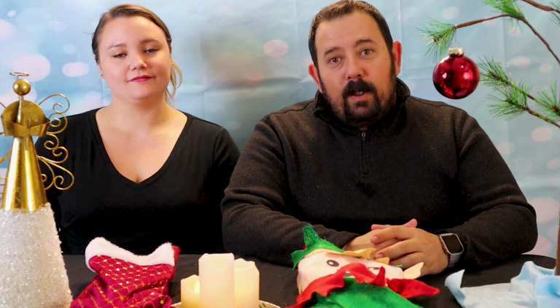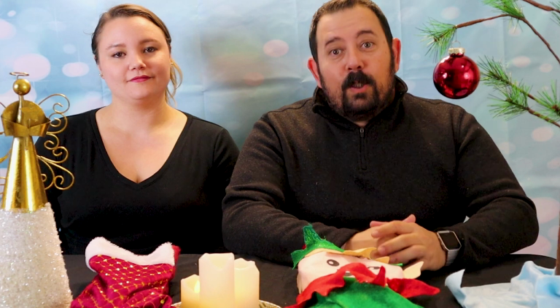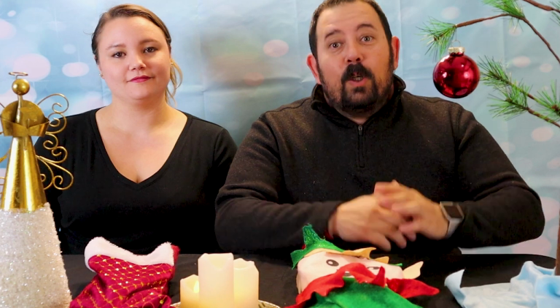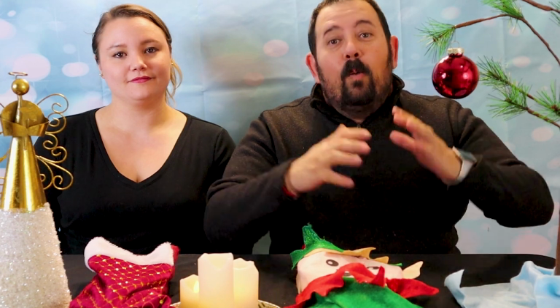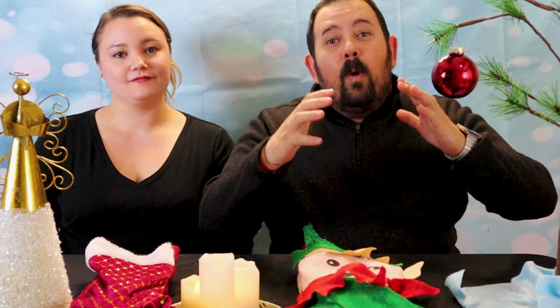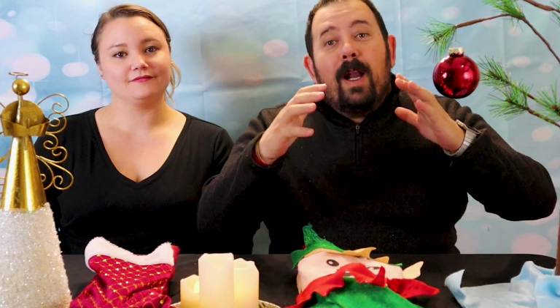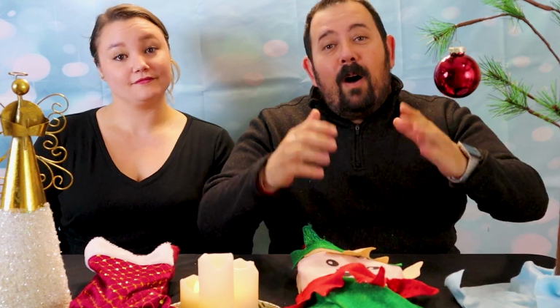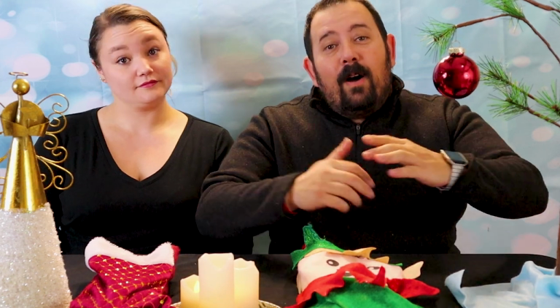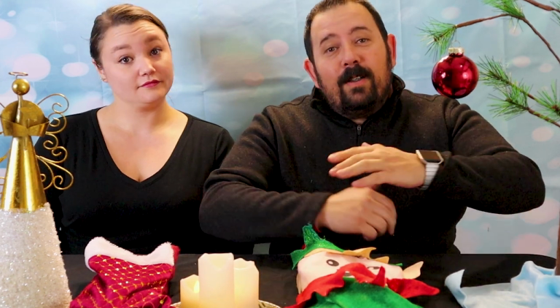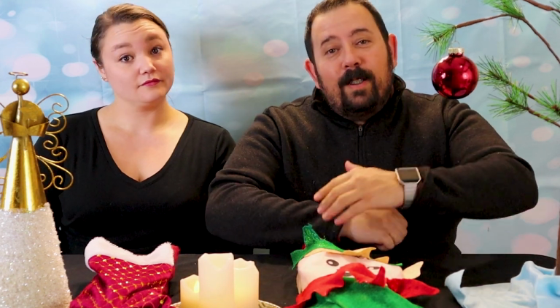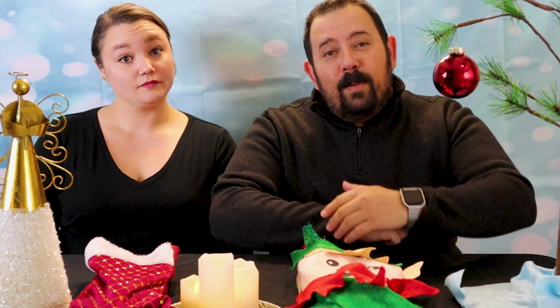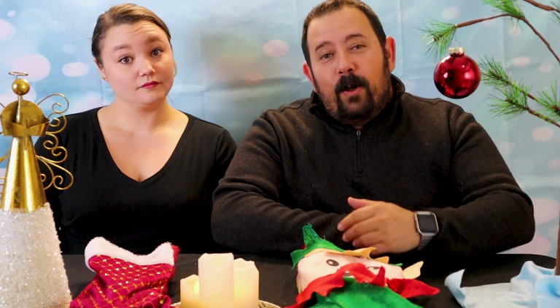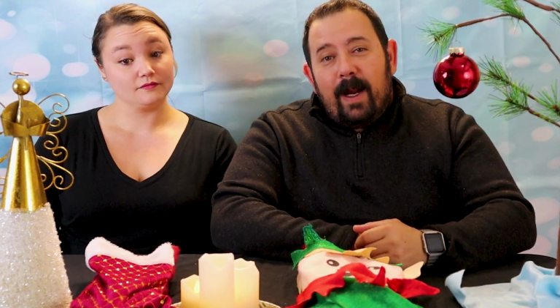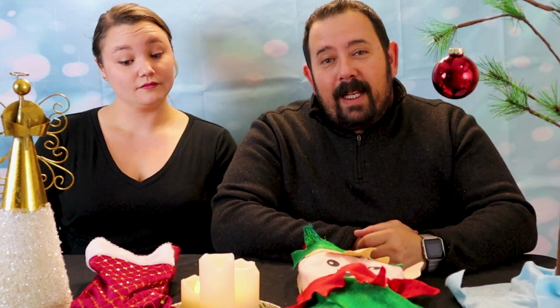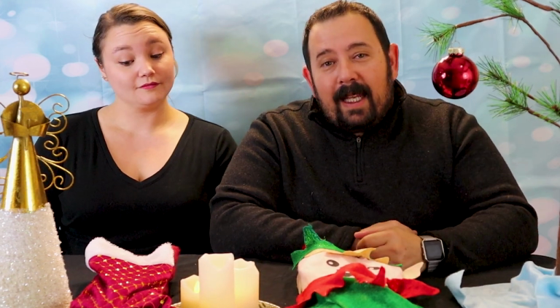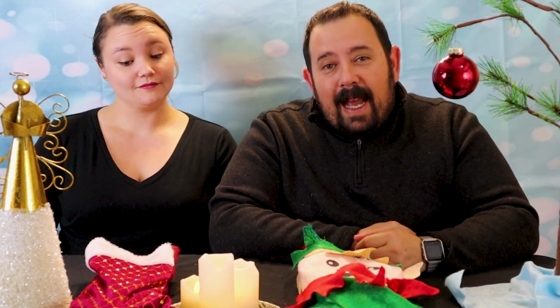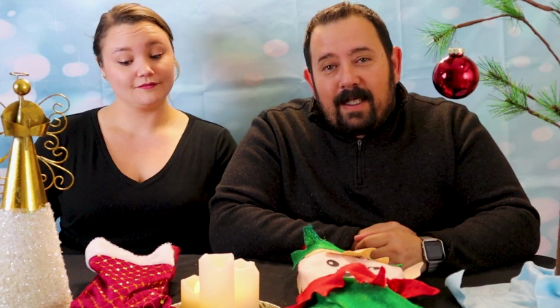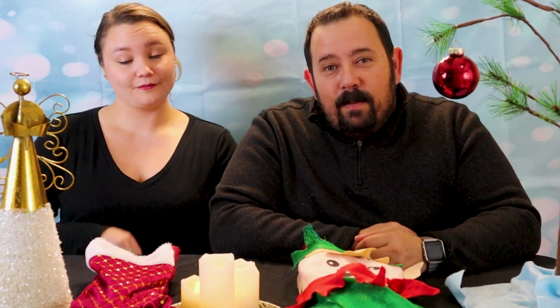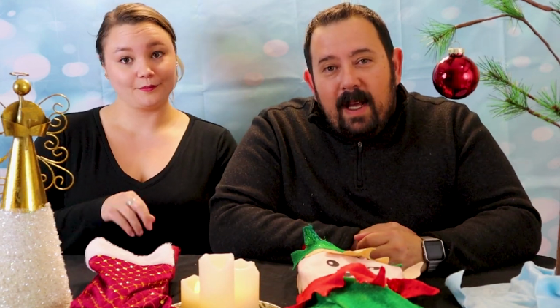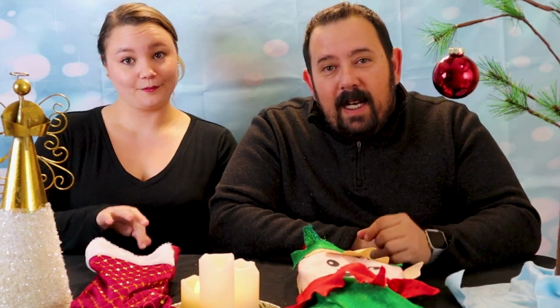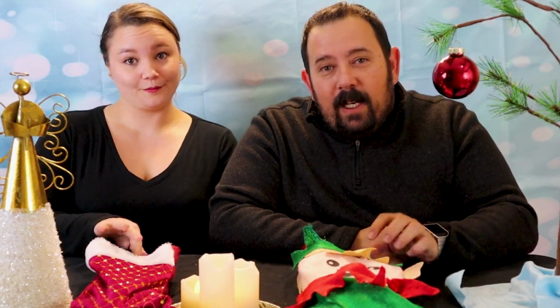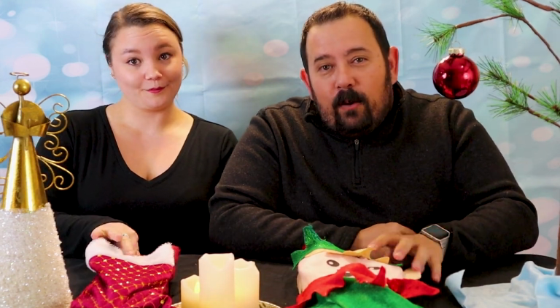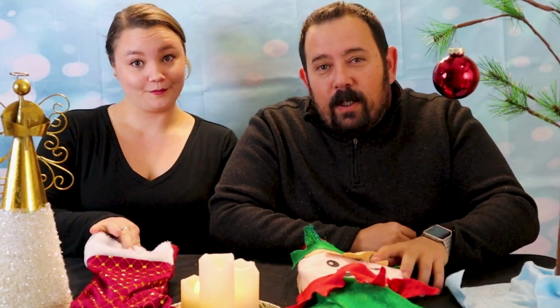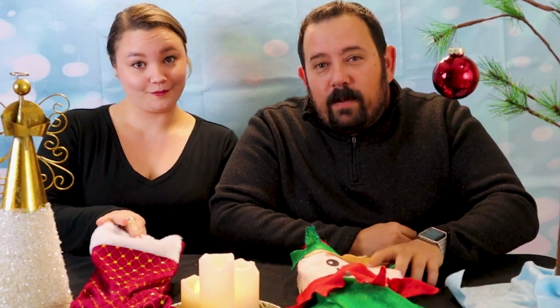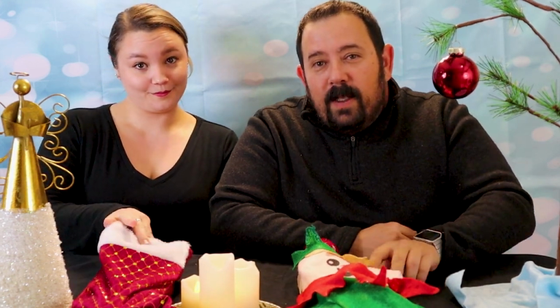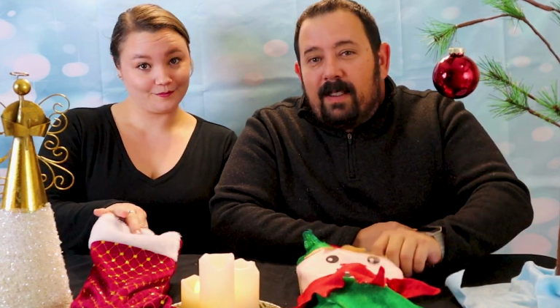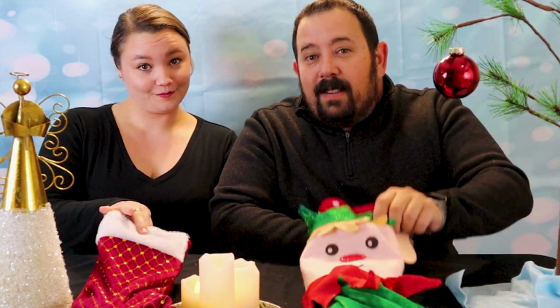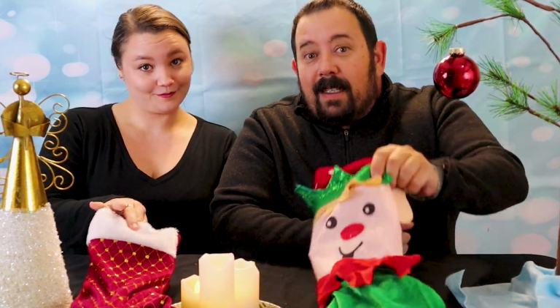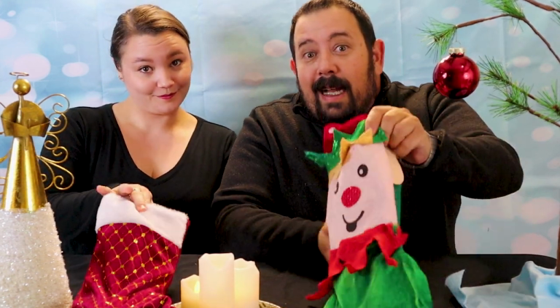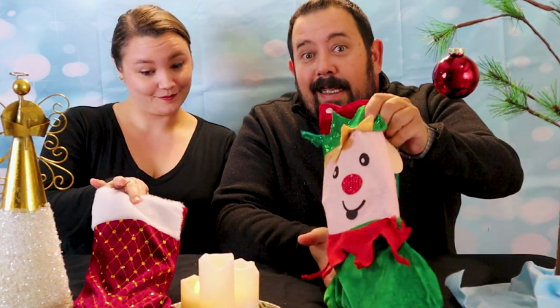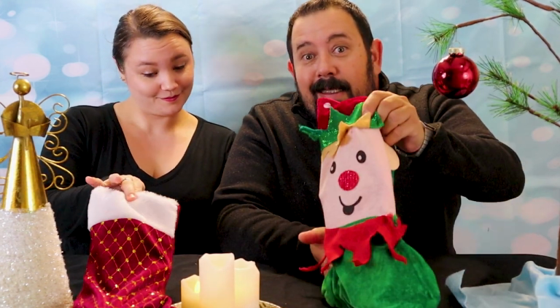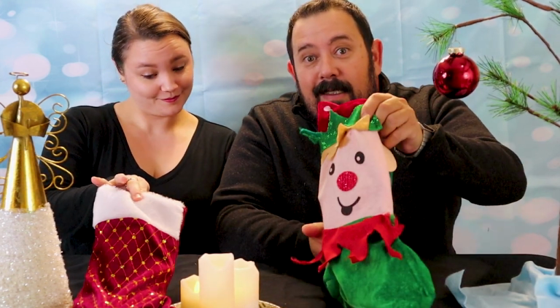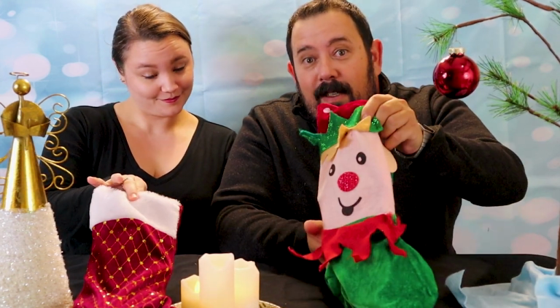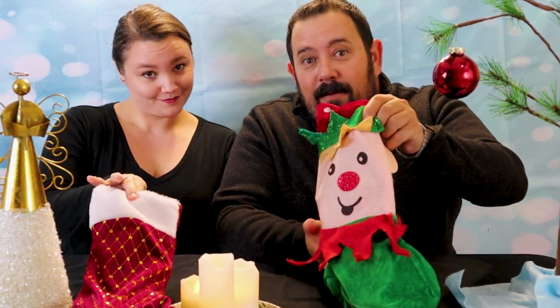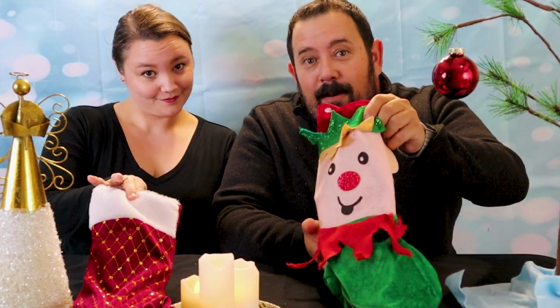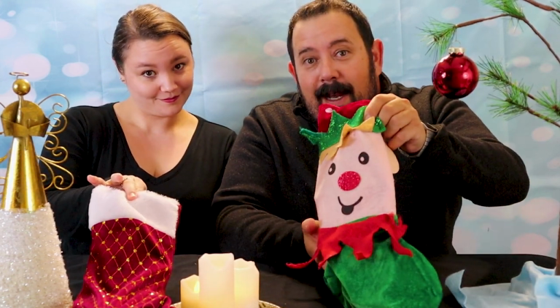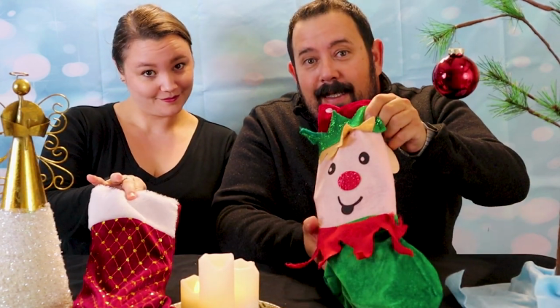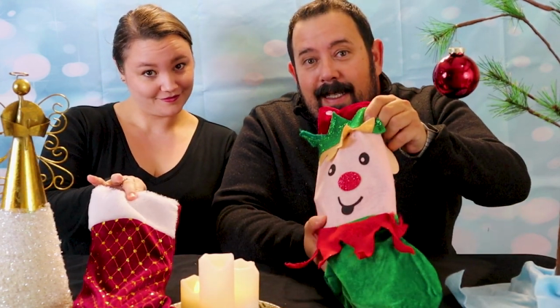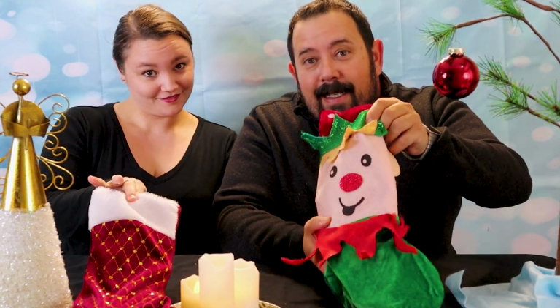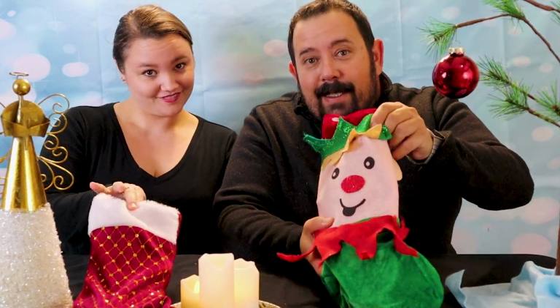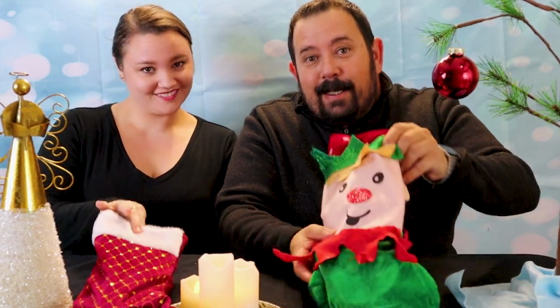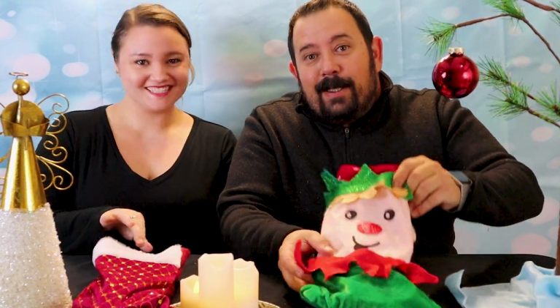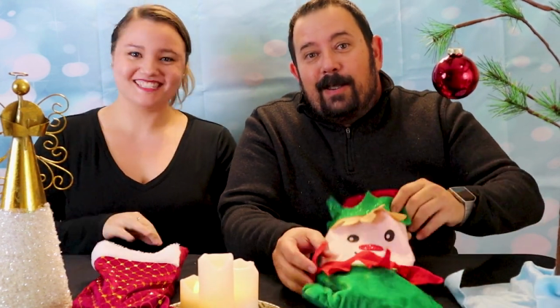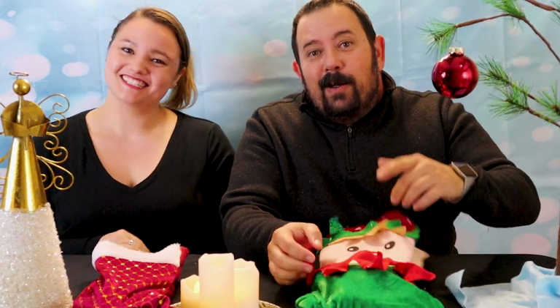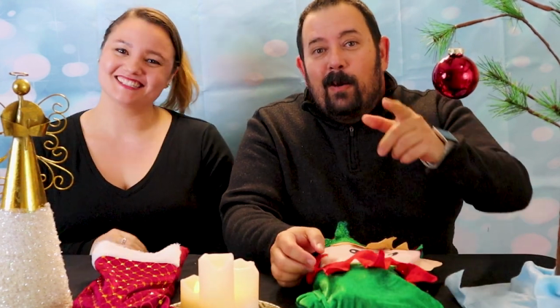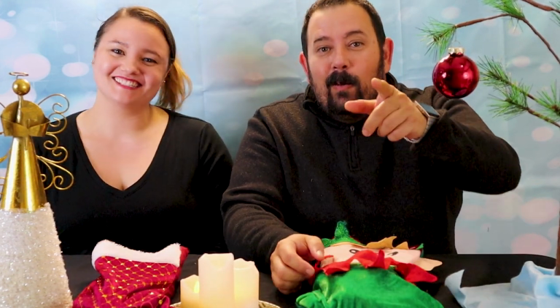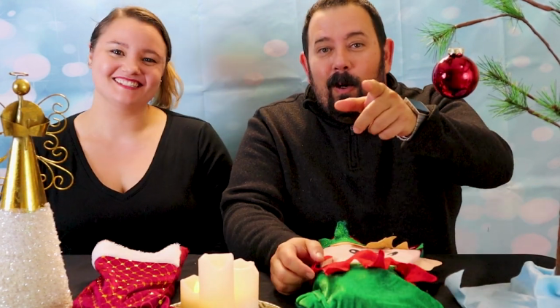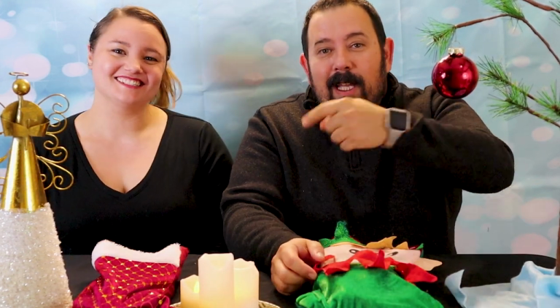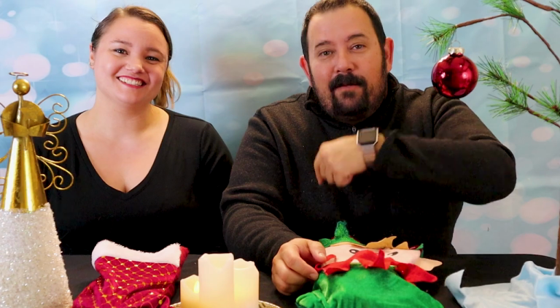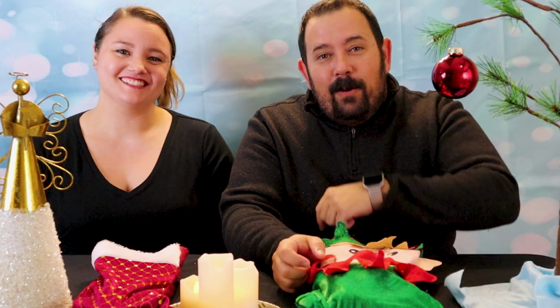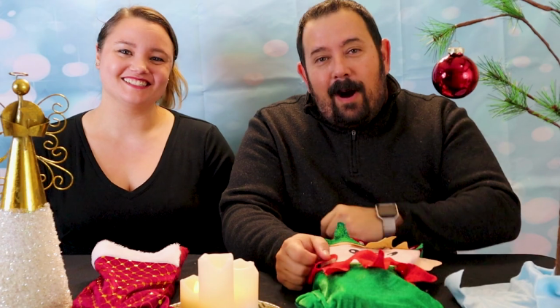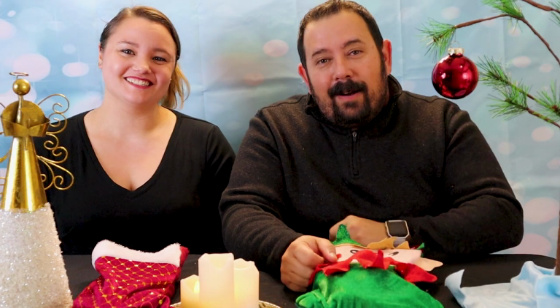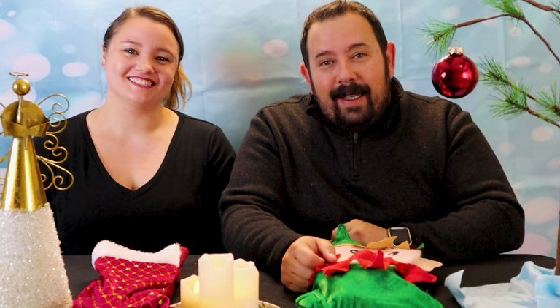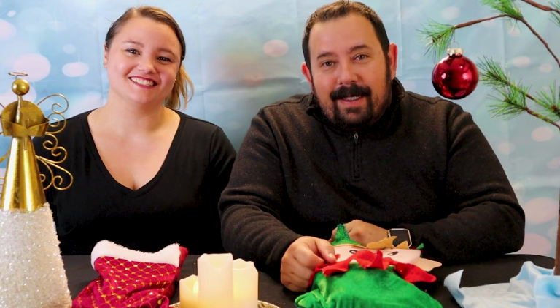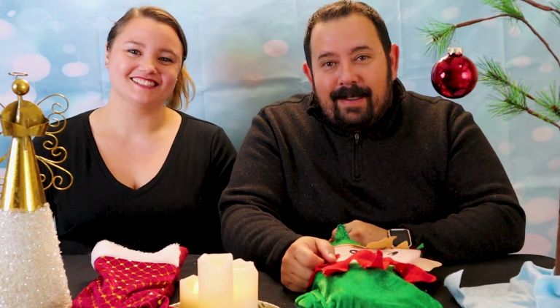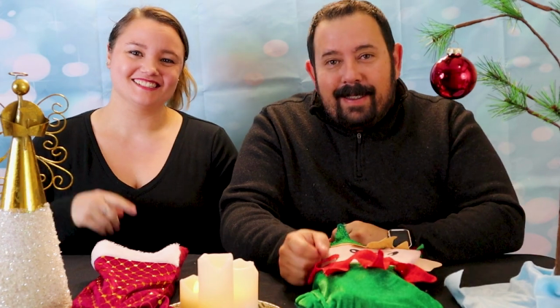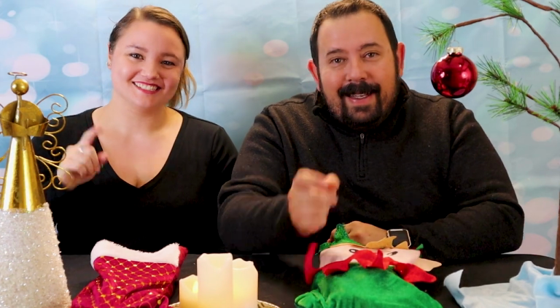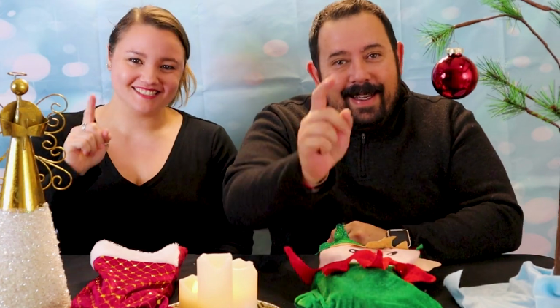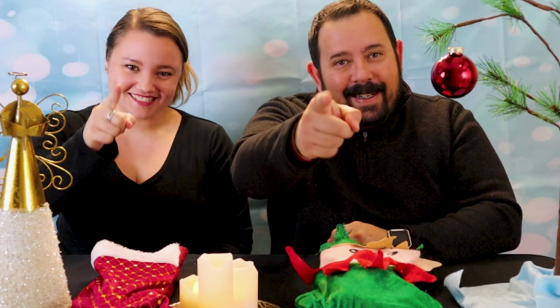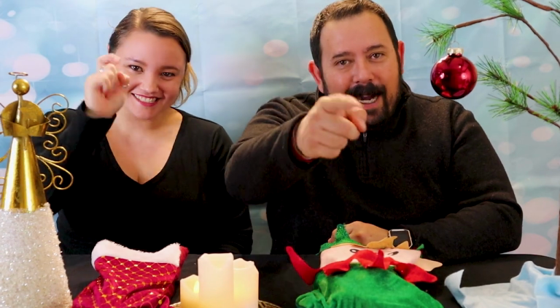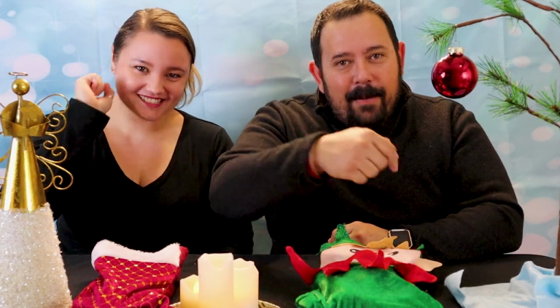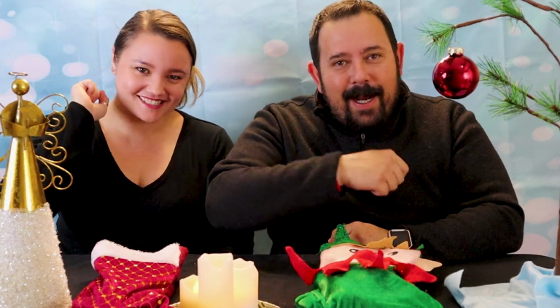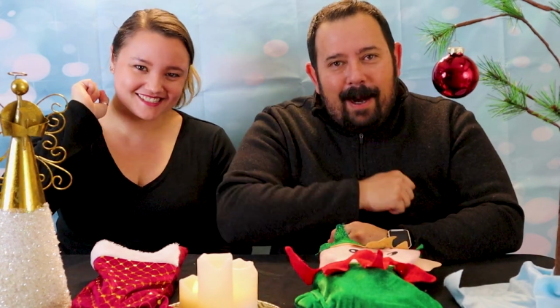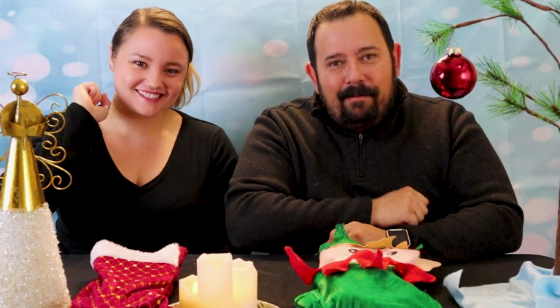So what are some great last-minute Christmas stocking stuffer ideas? We'll give you our list, coming up.